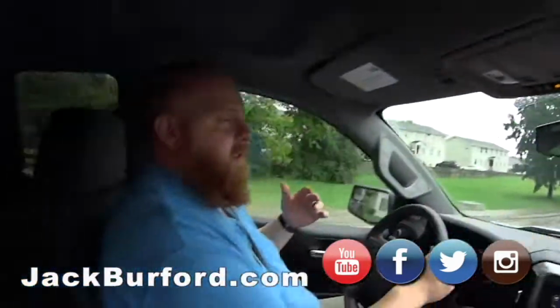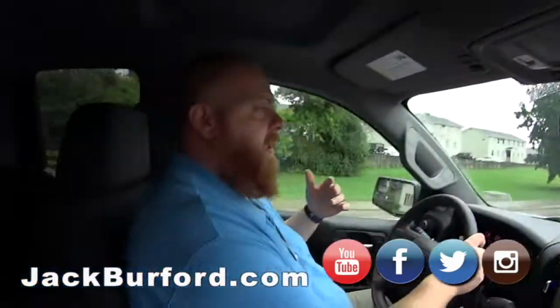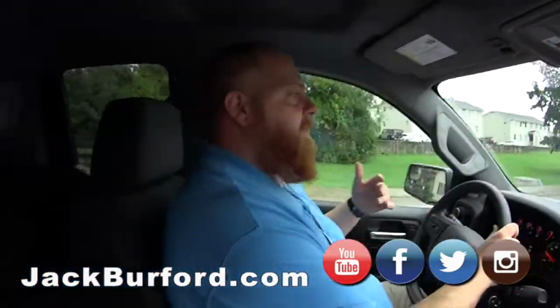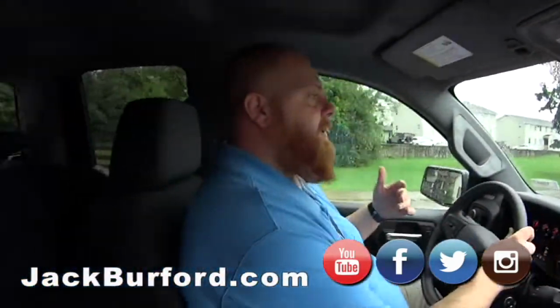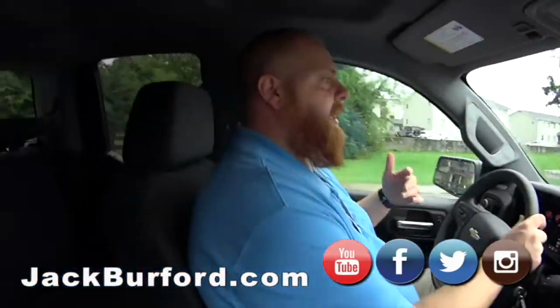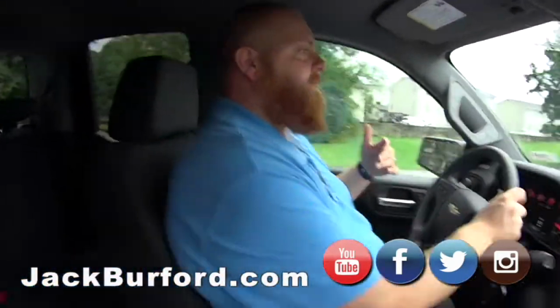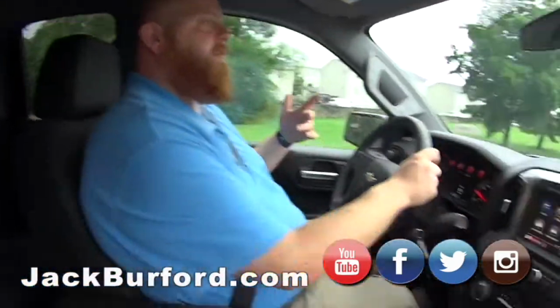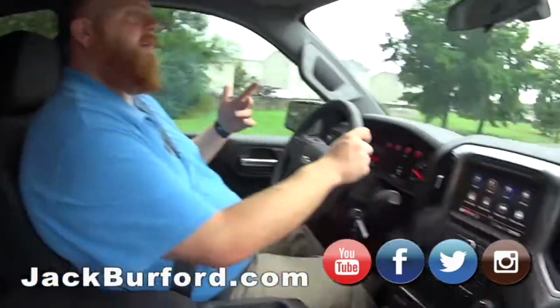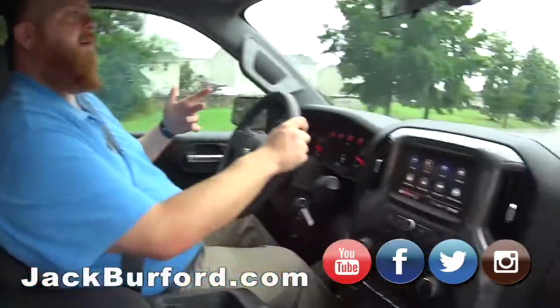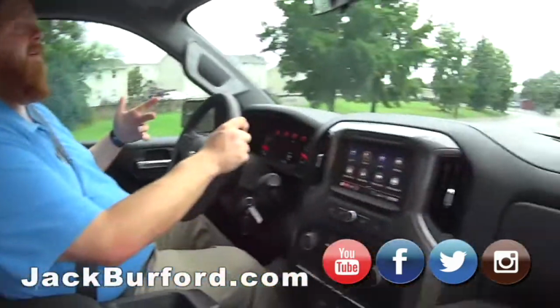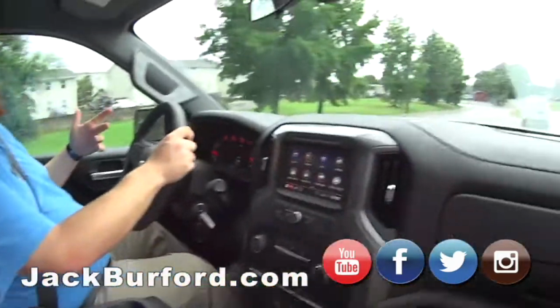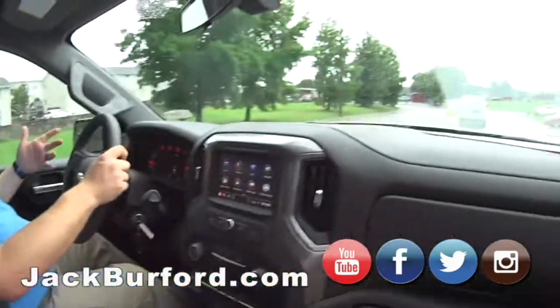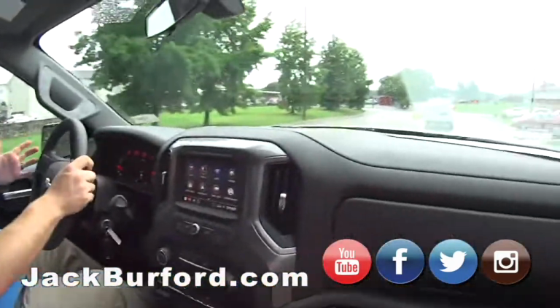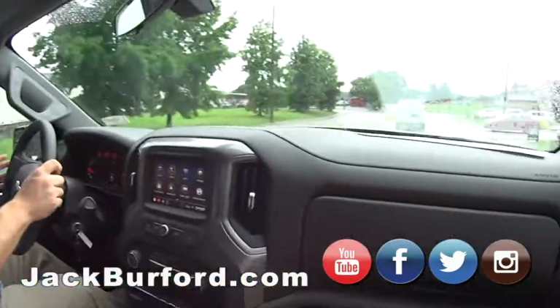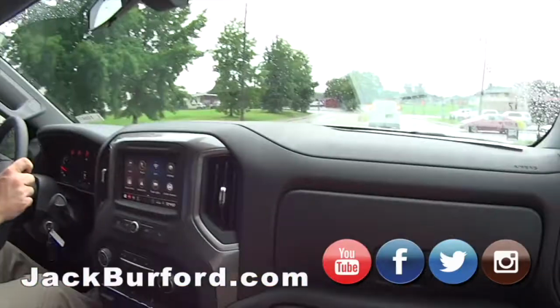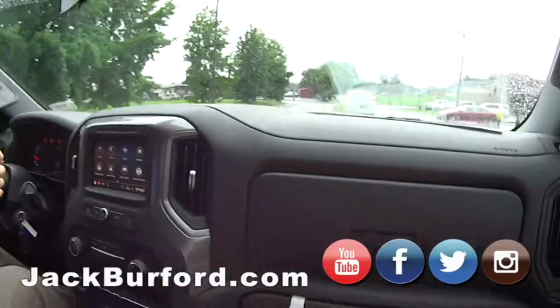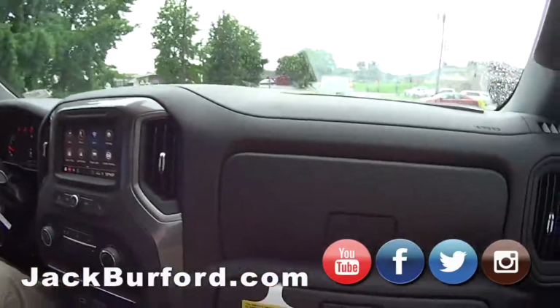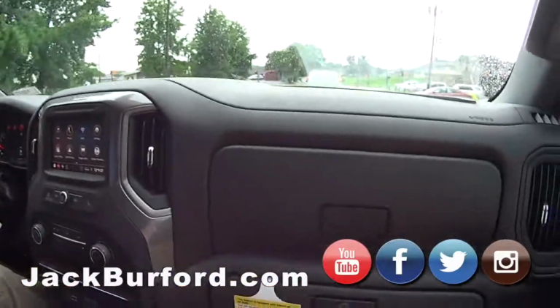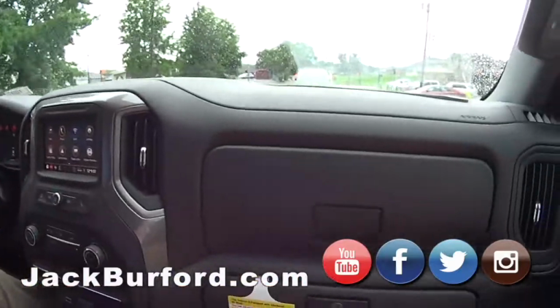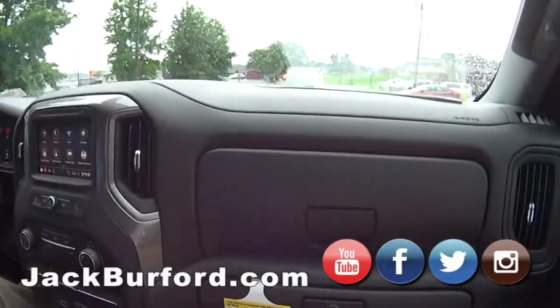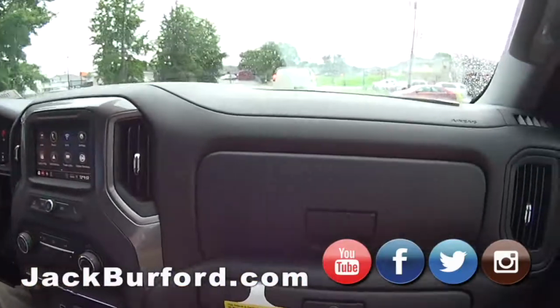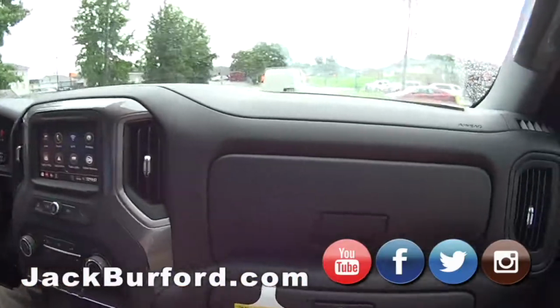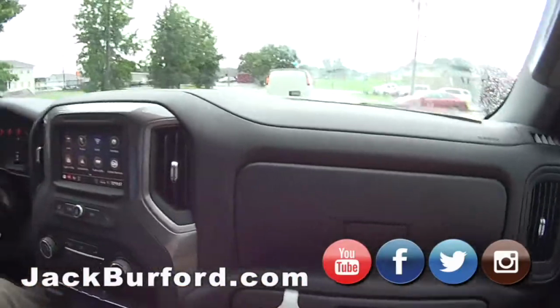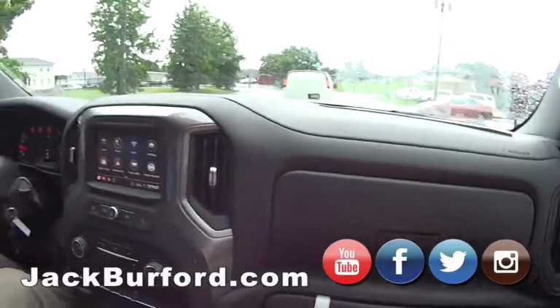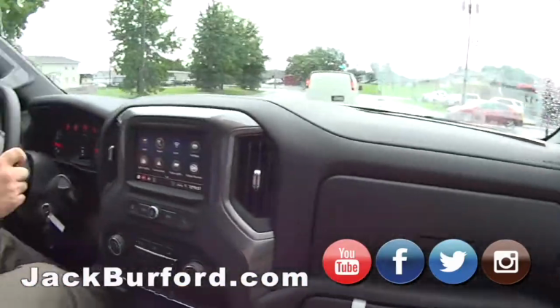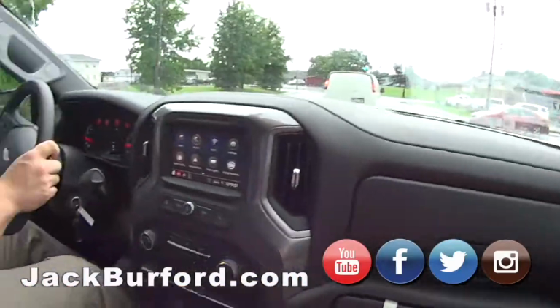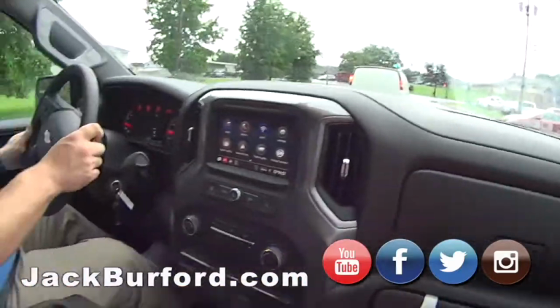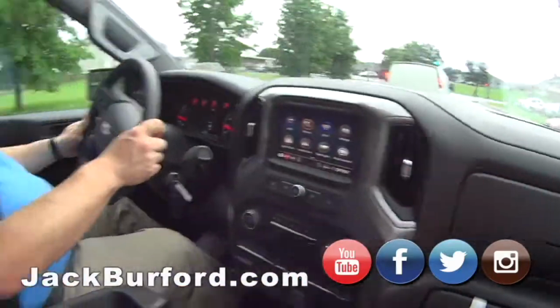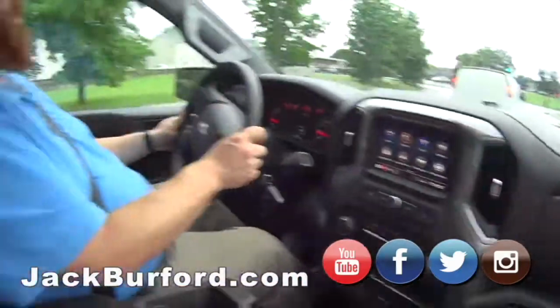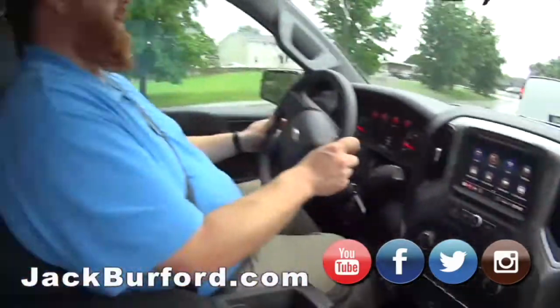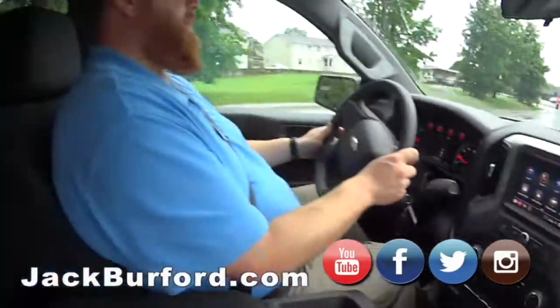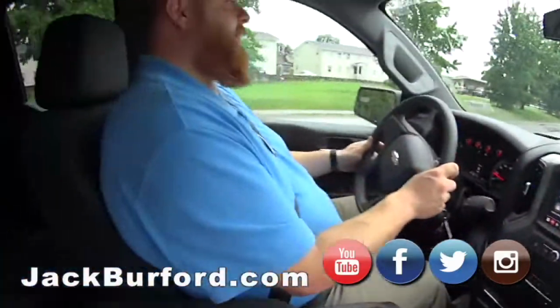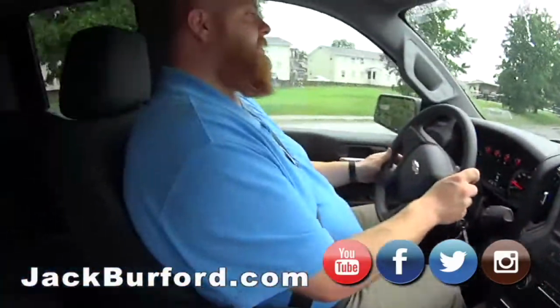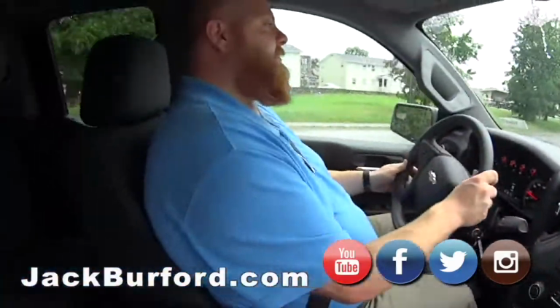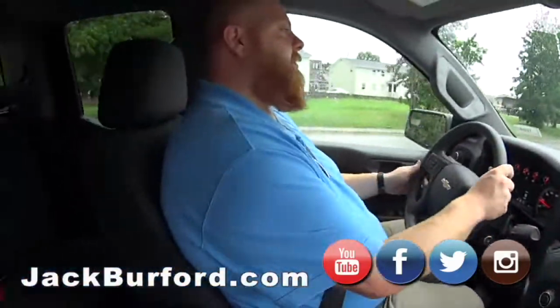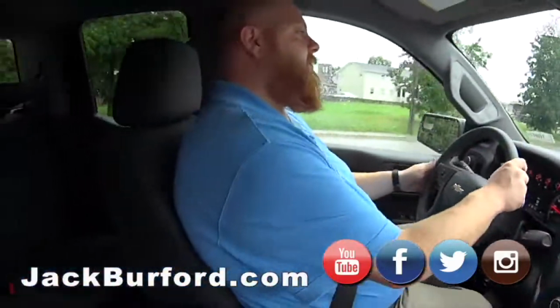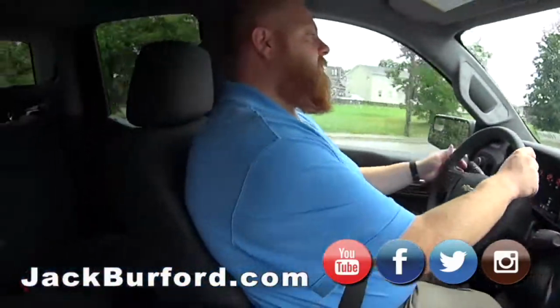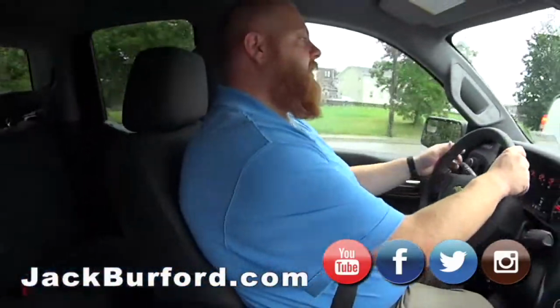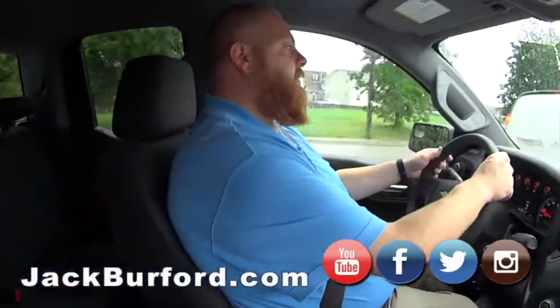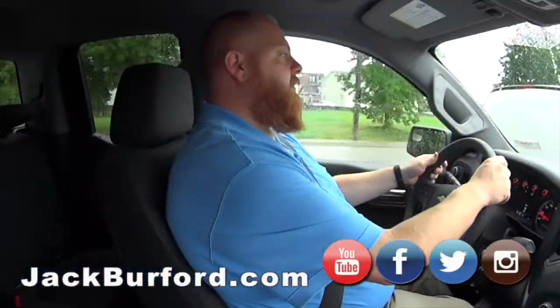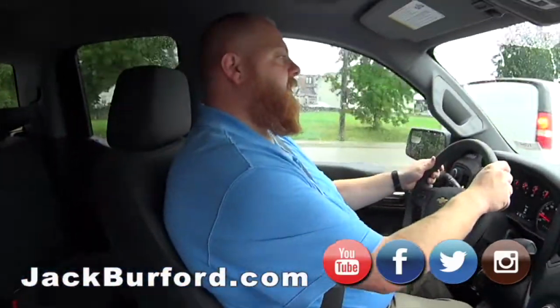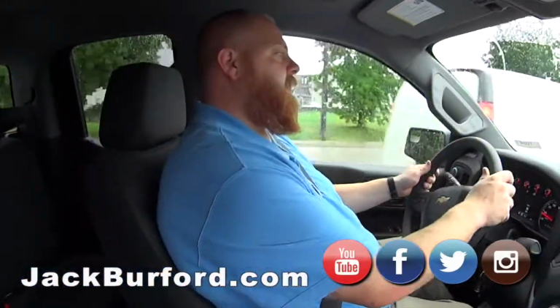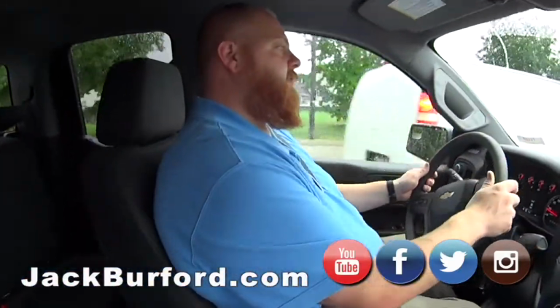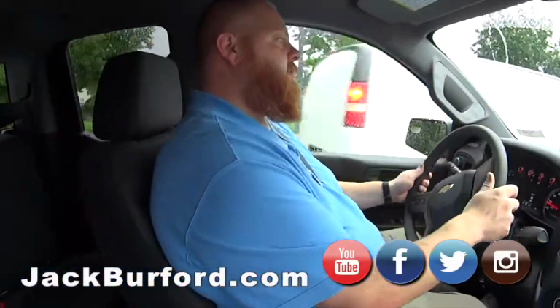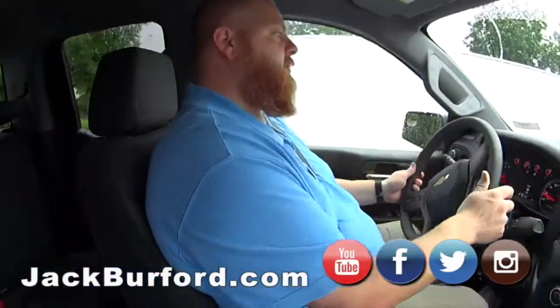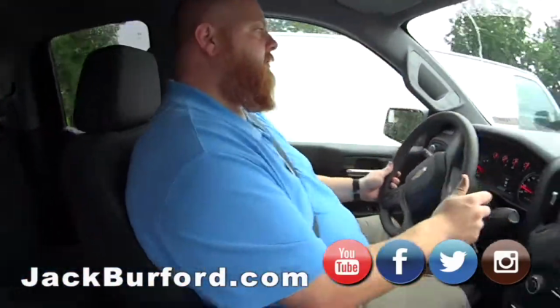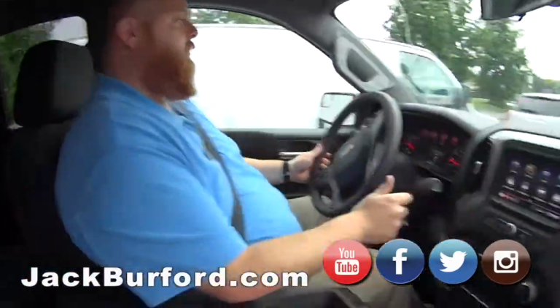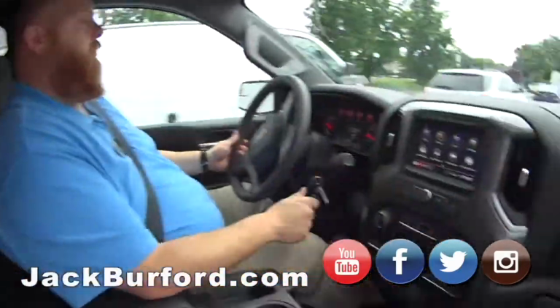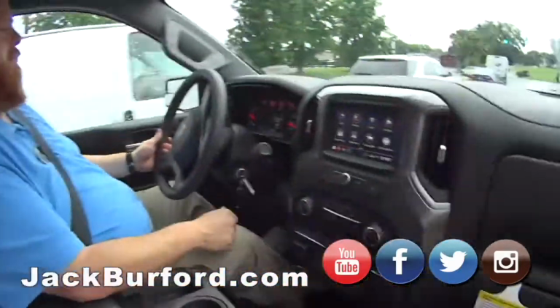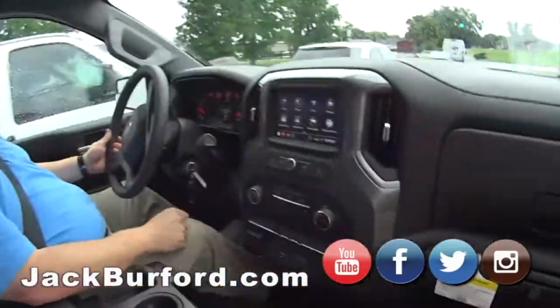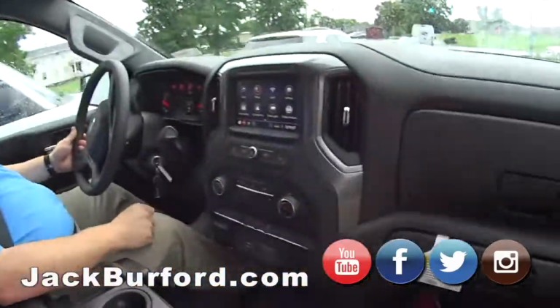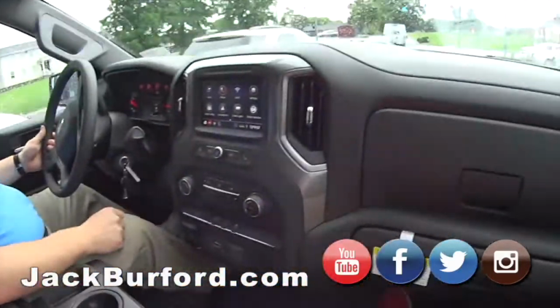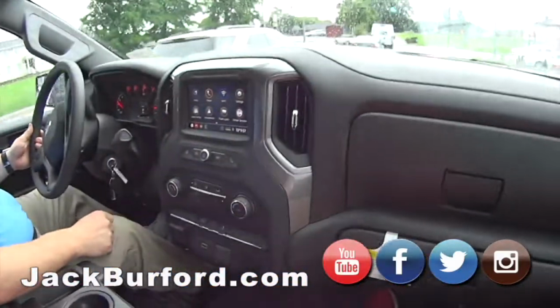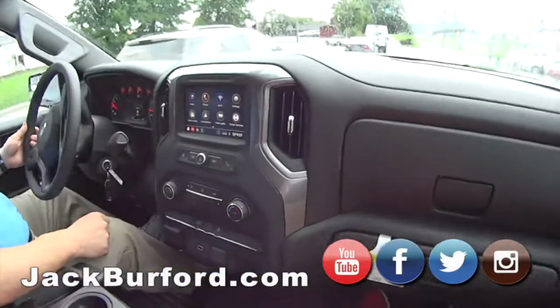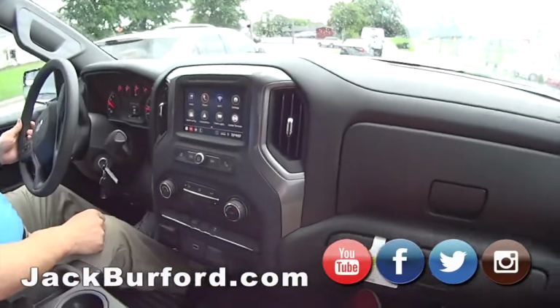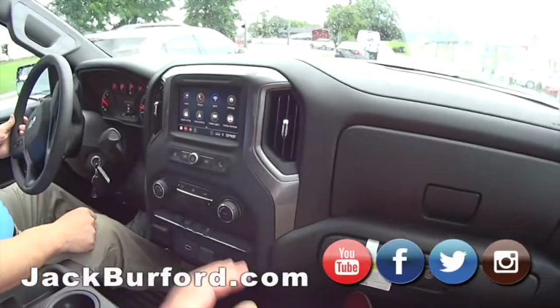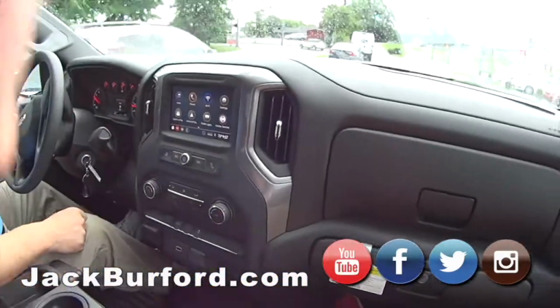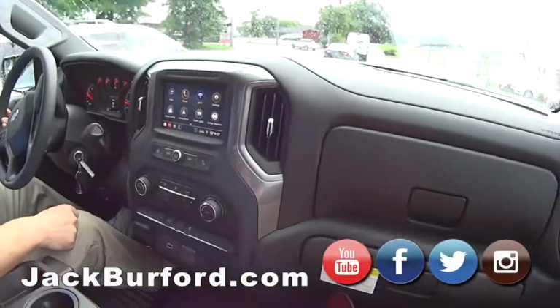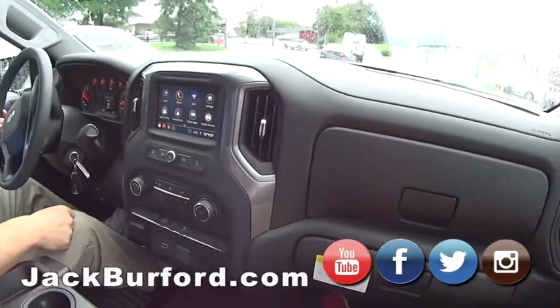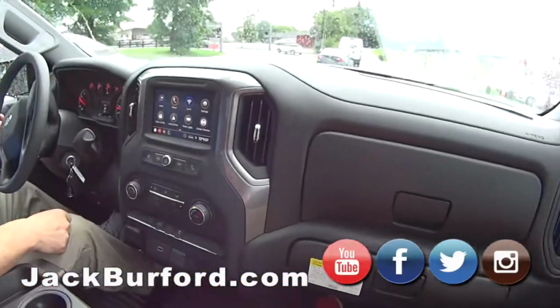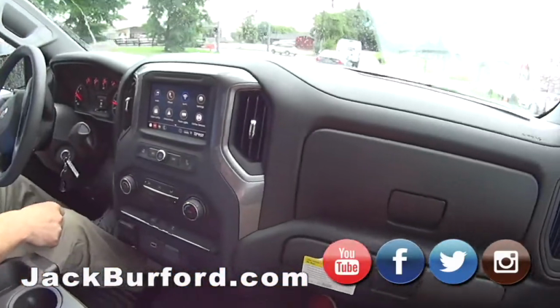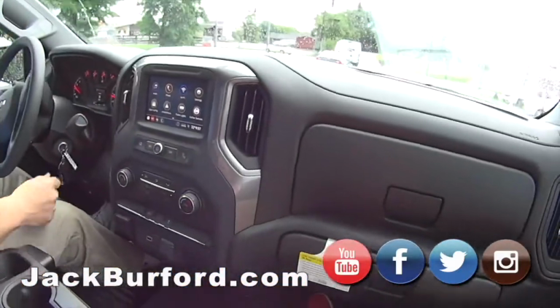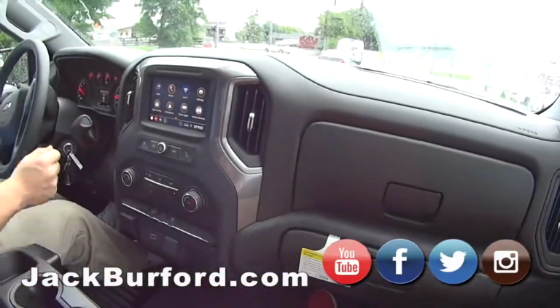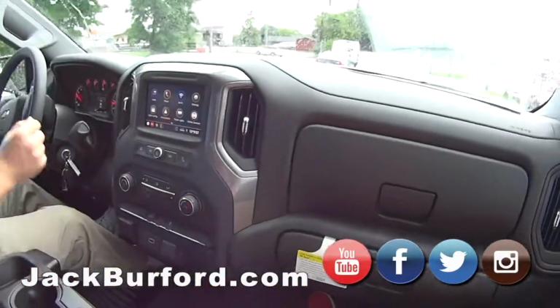This truck rides so good. I was just talking to Jason the other day — trucks today ride so much better than they used to.